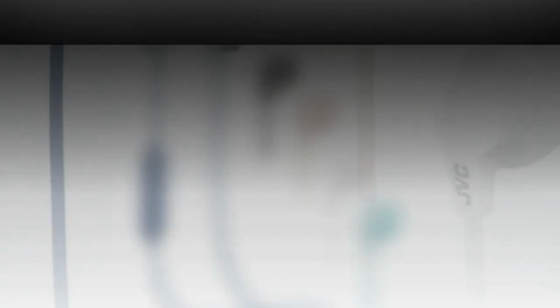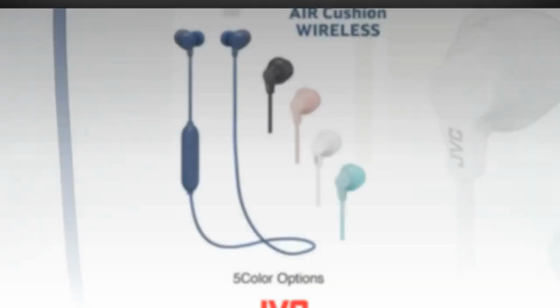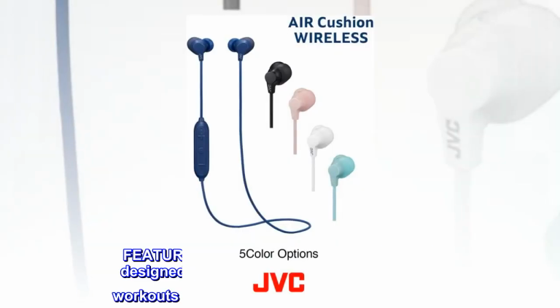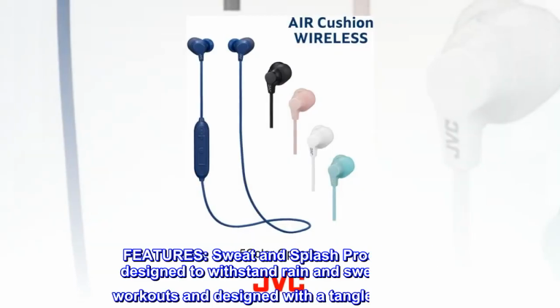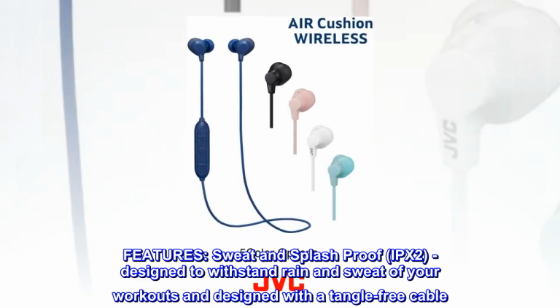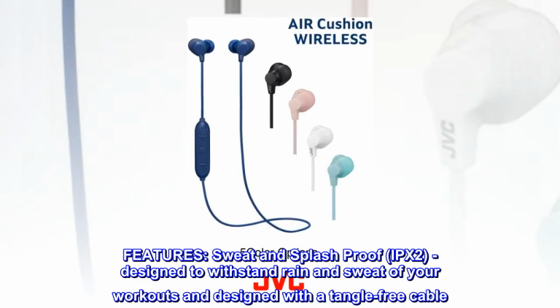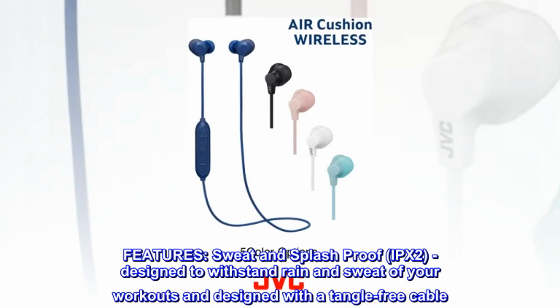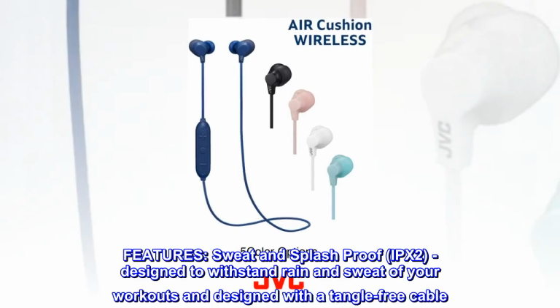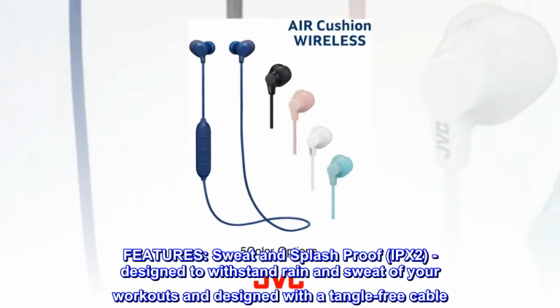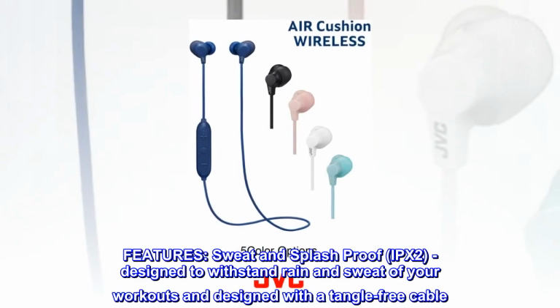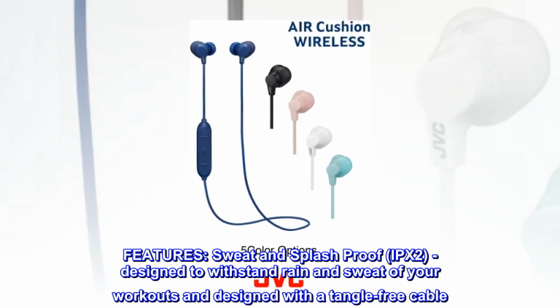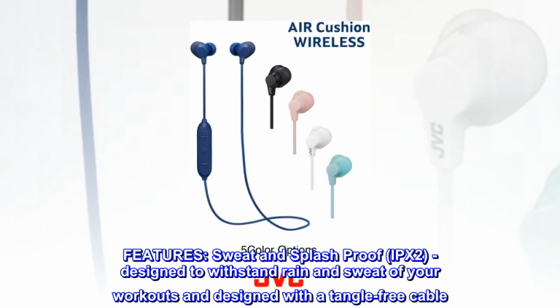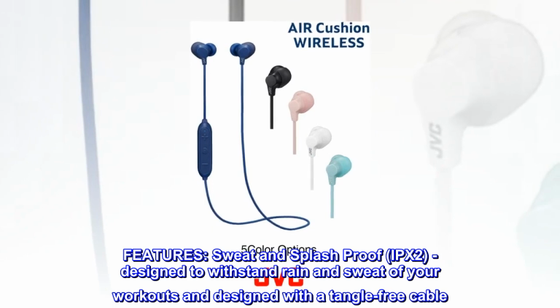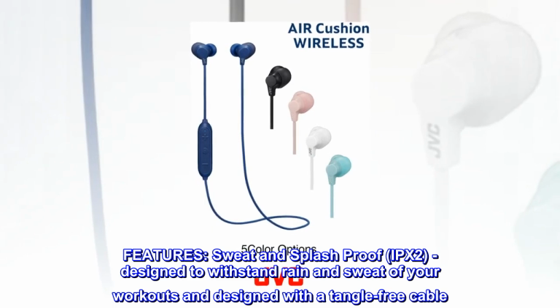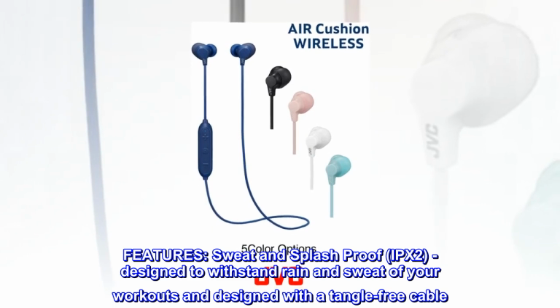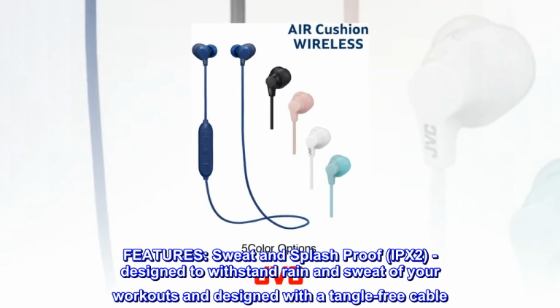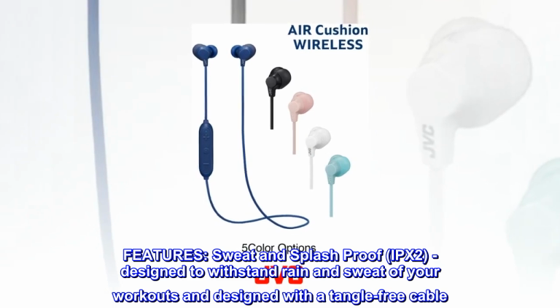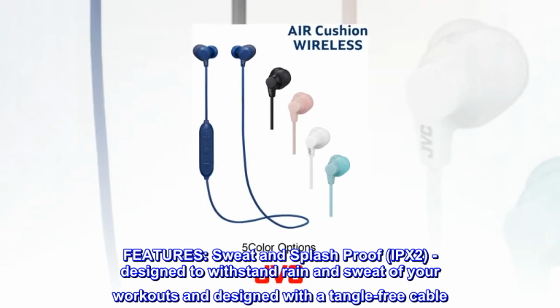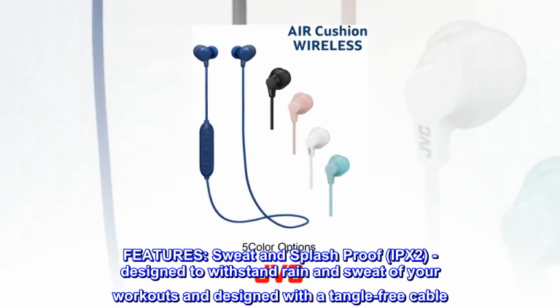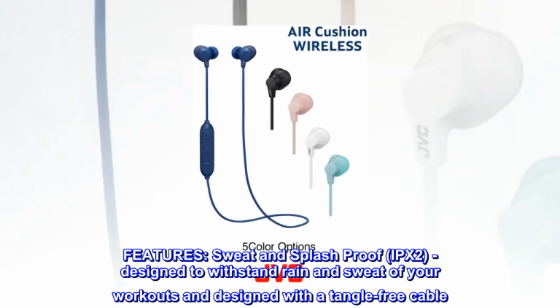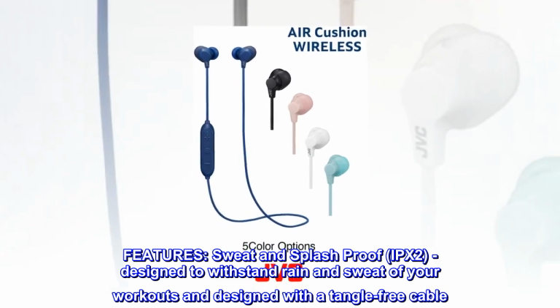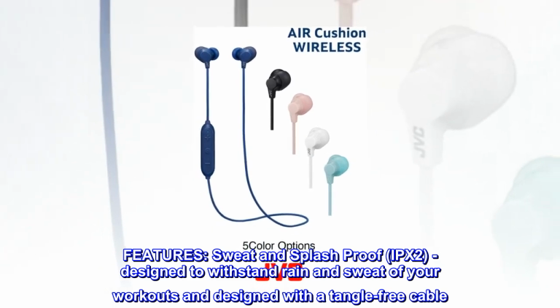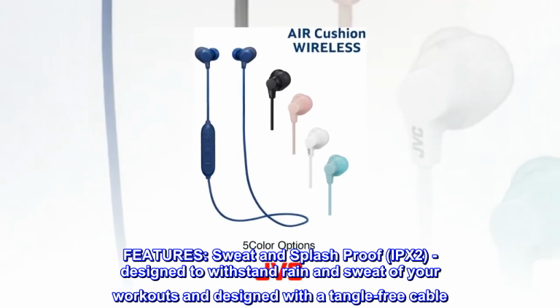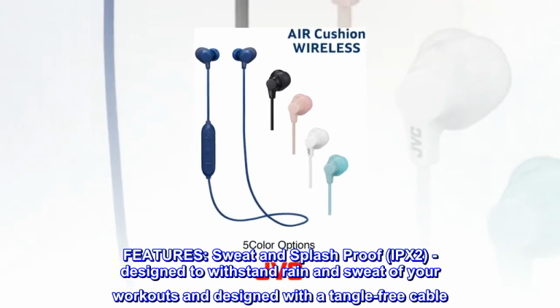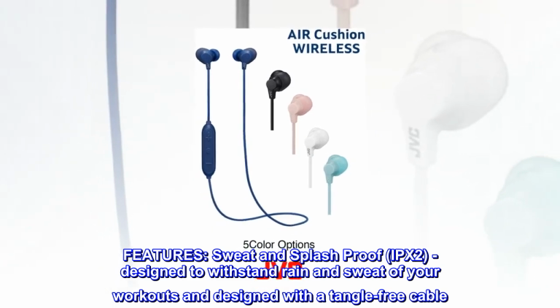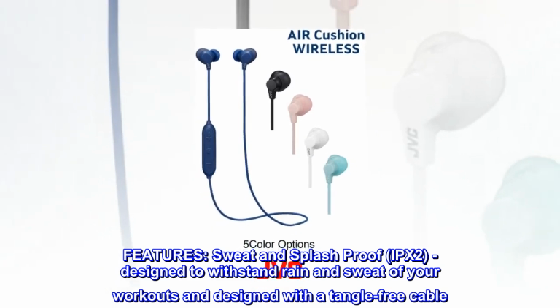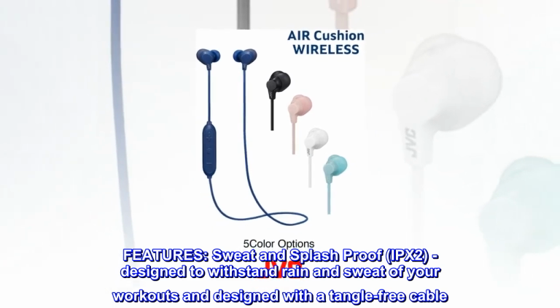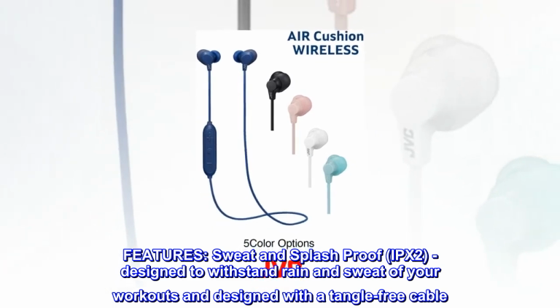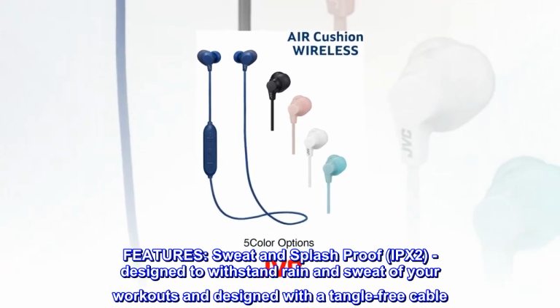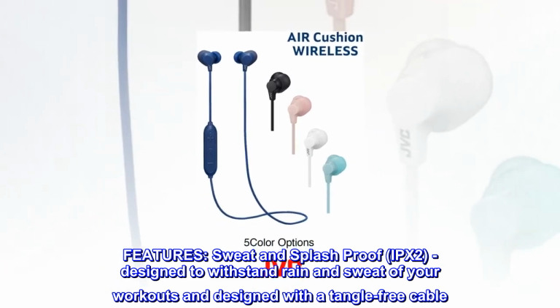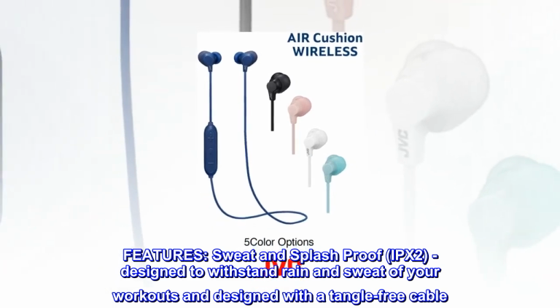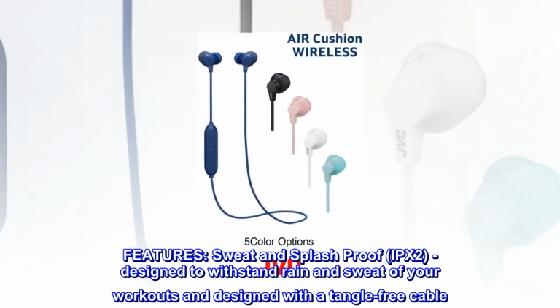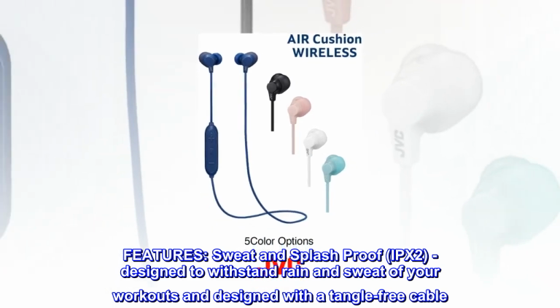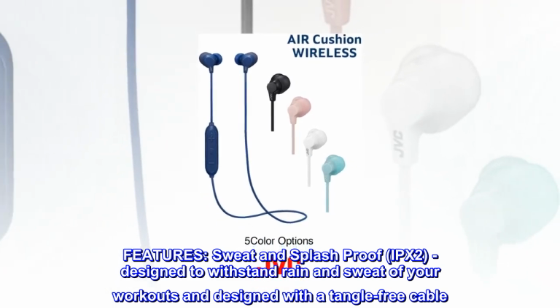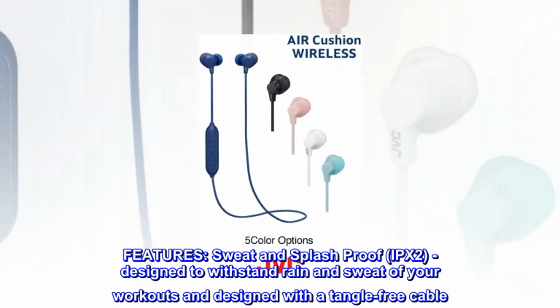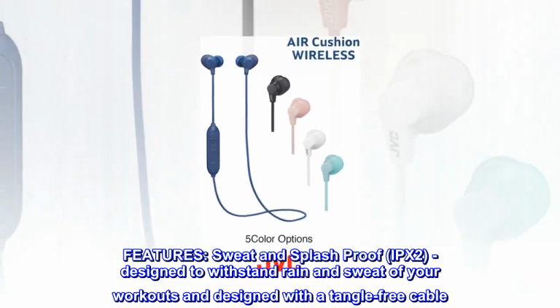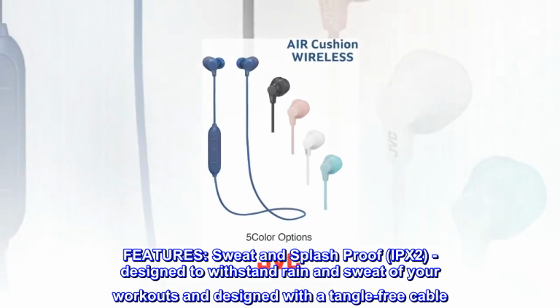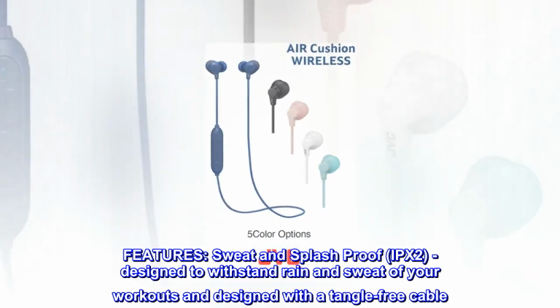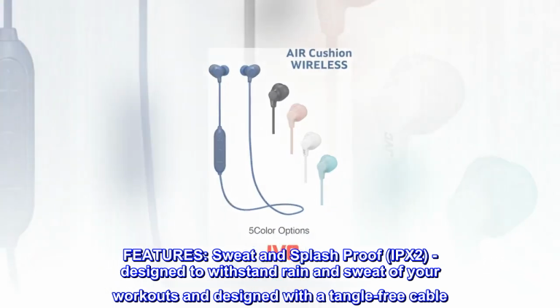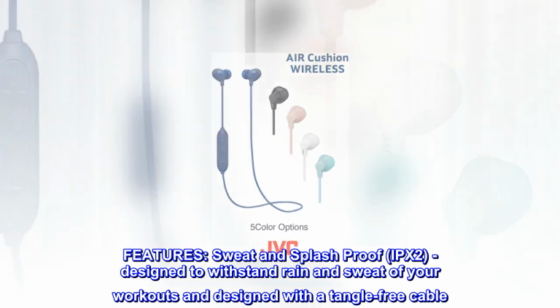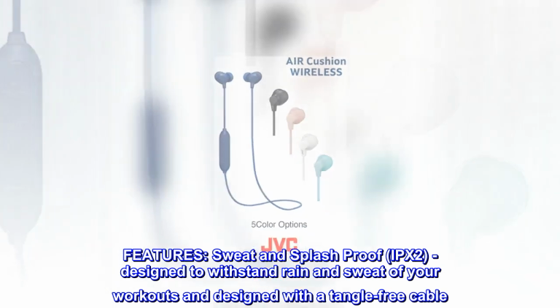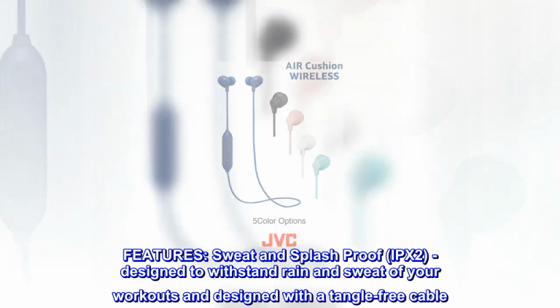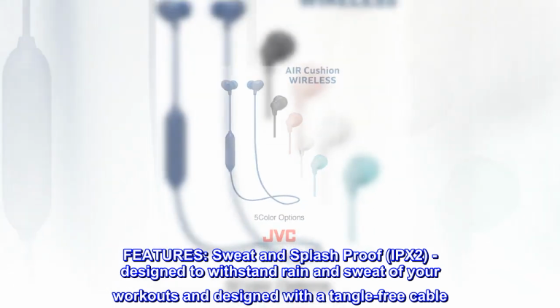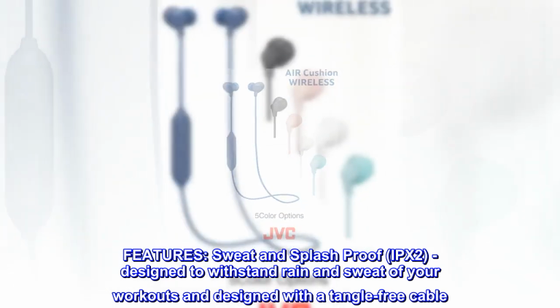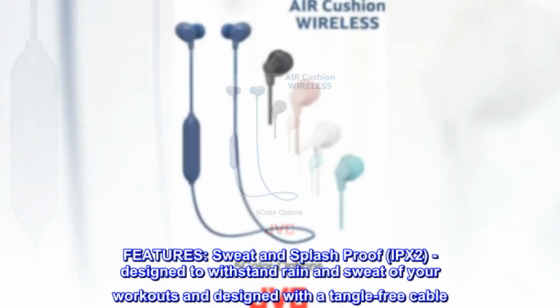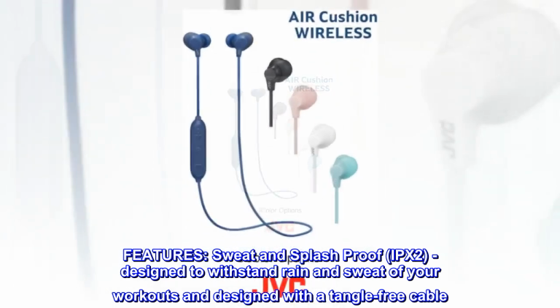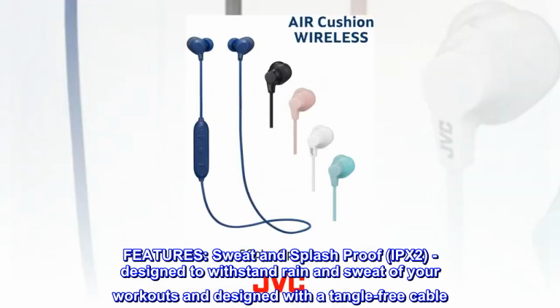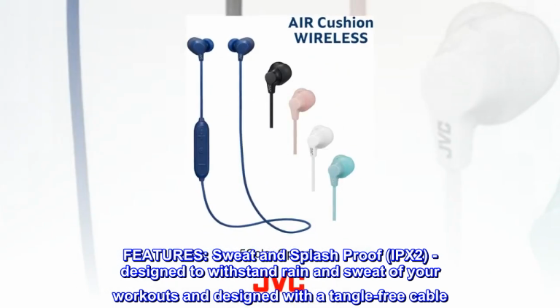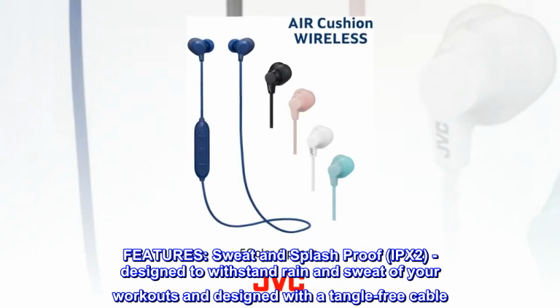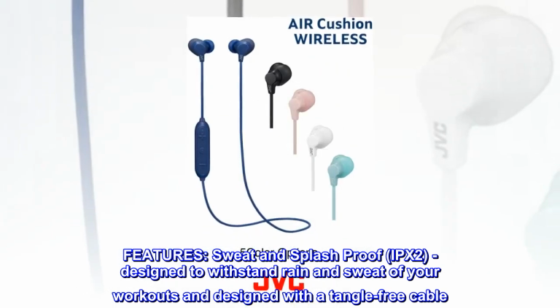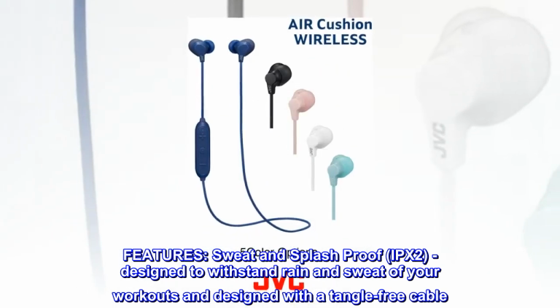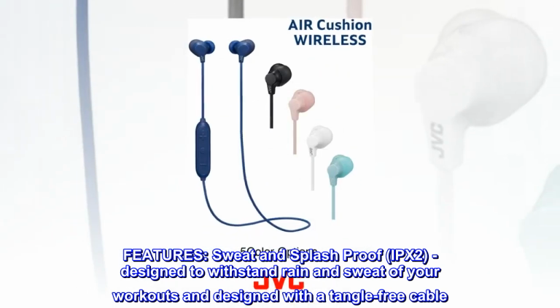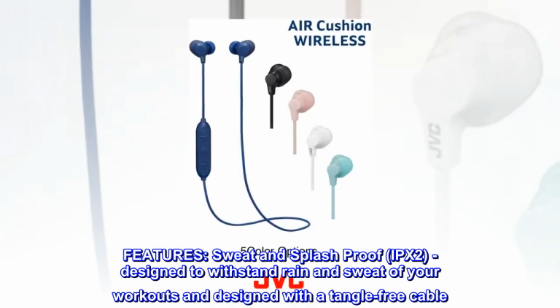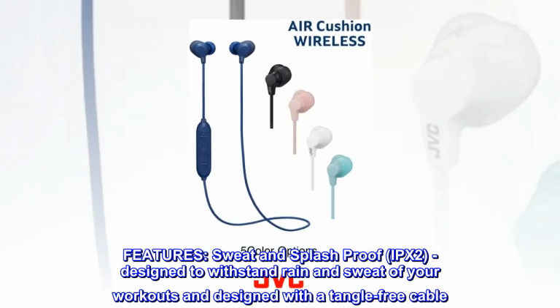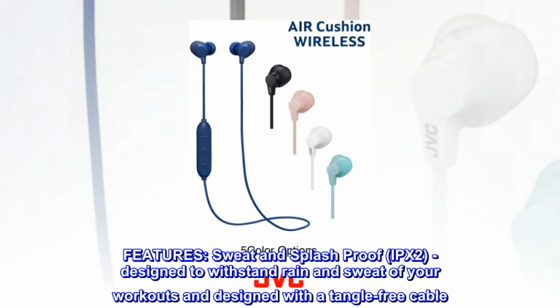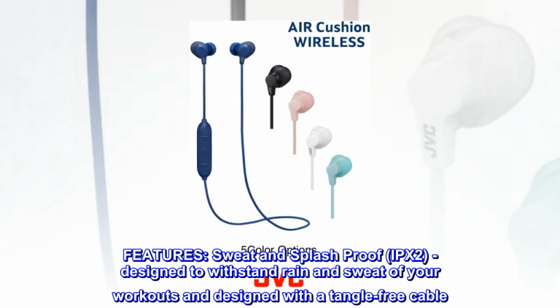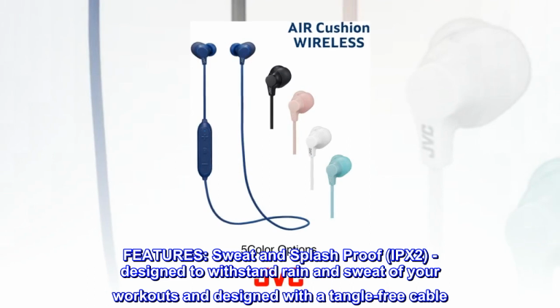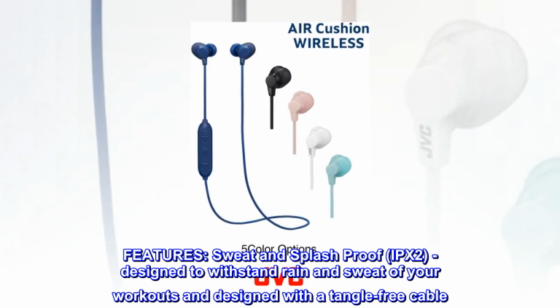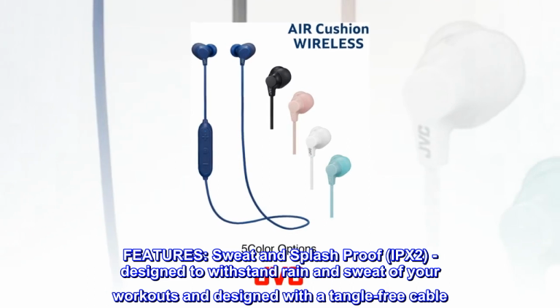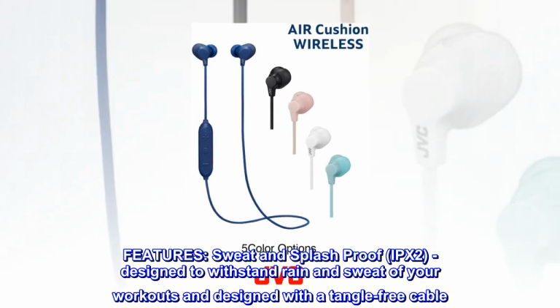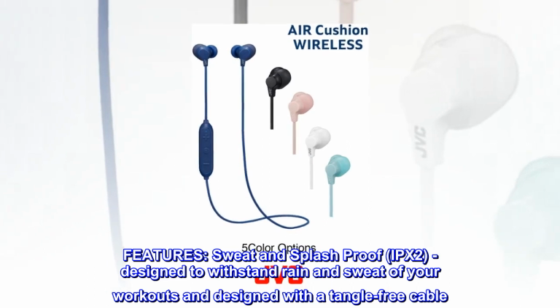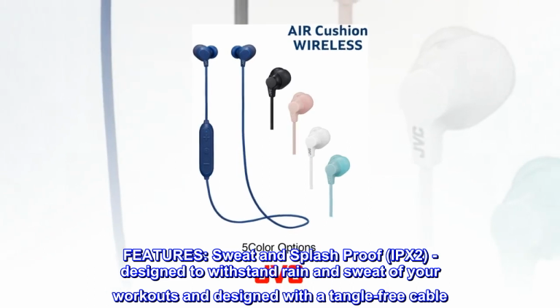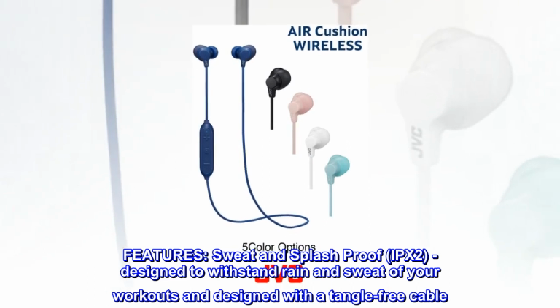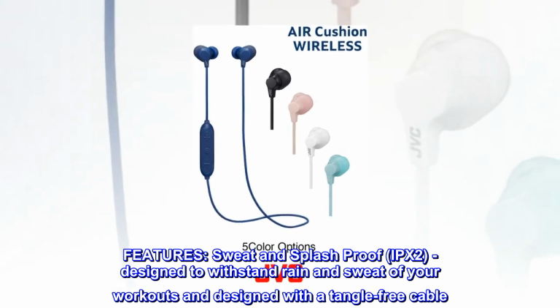Features. Sweat and splash-proof, IPX2, designed to withstand rain and sweat of your workouts, and designed with a tangle-free cable.